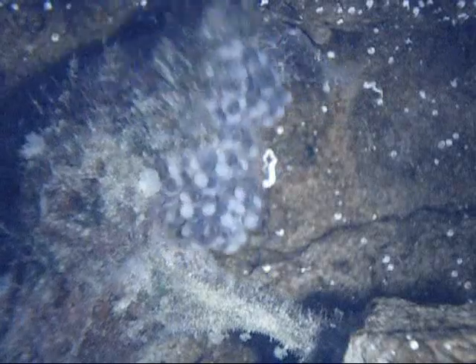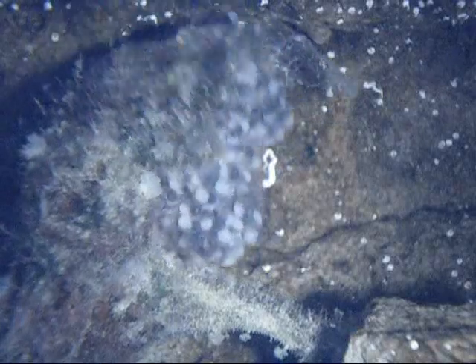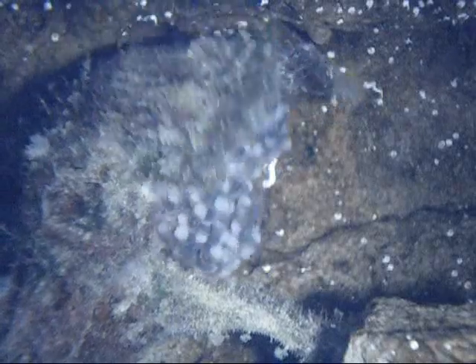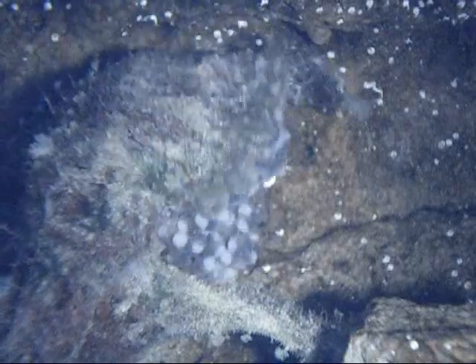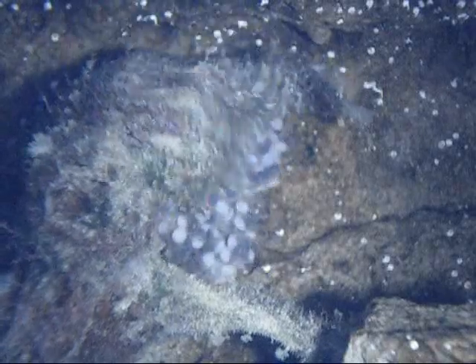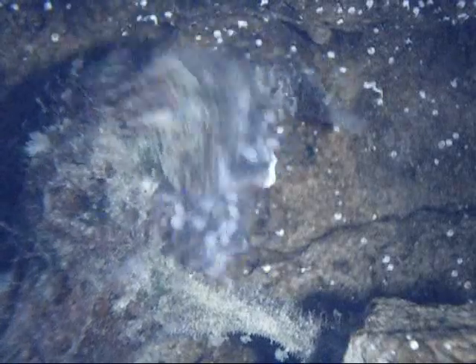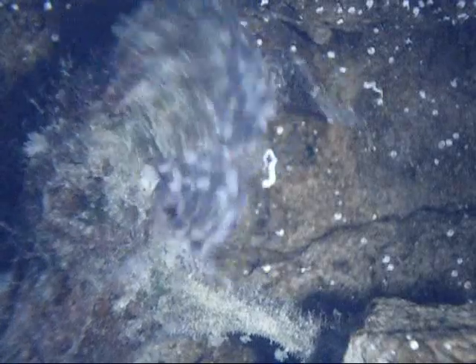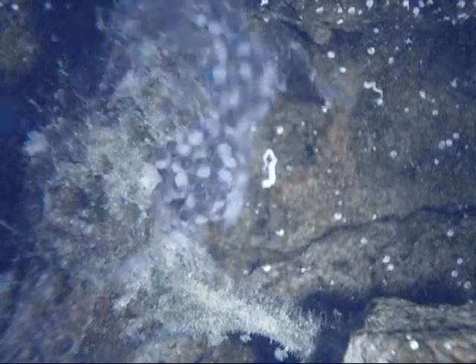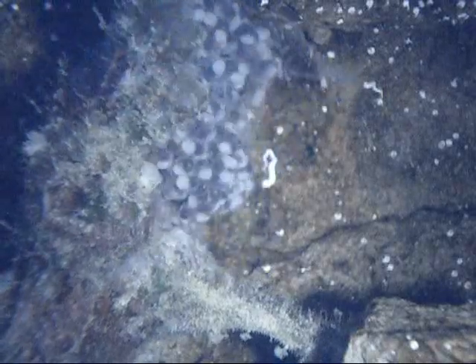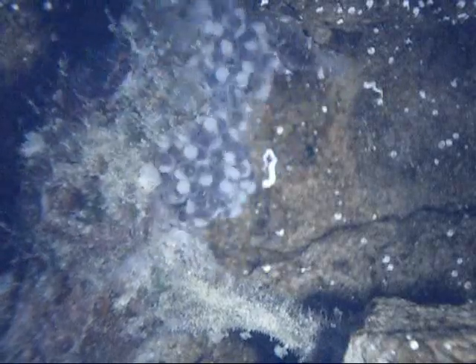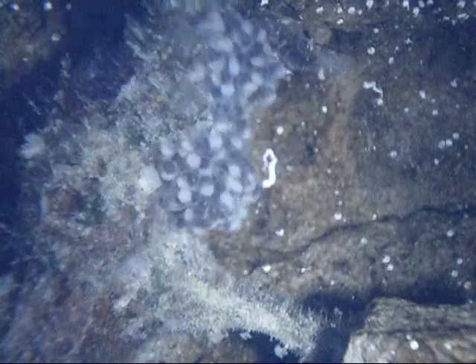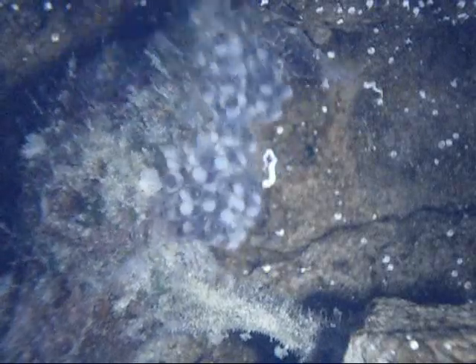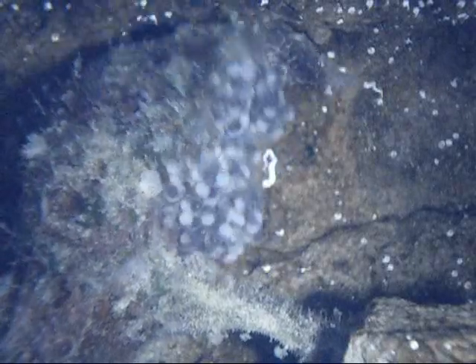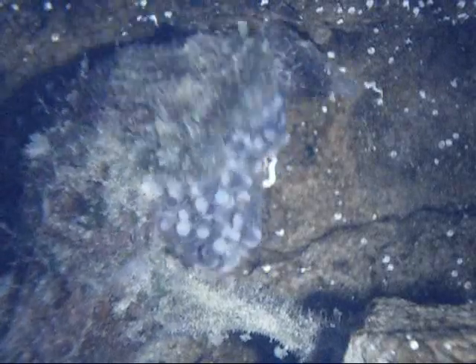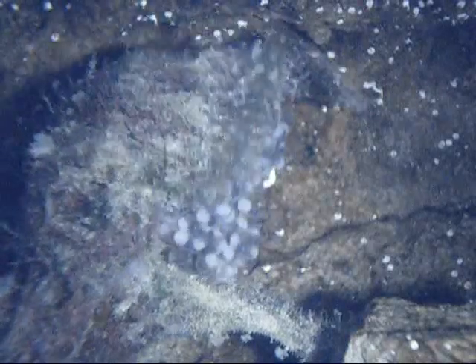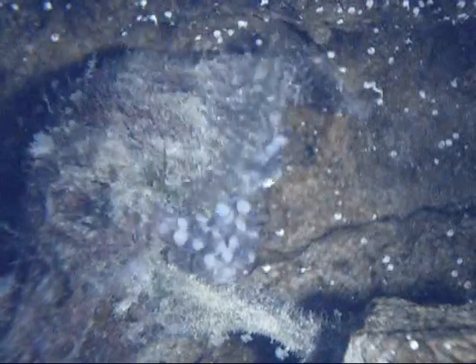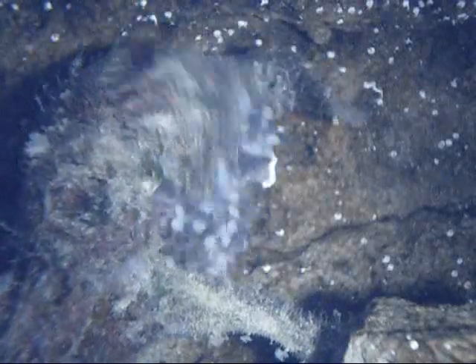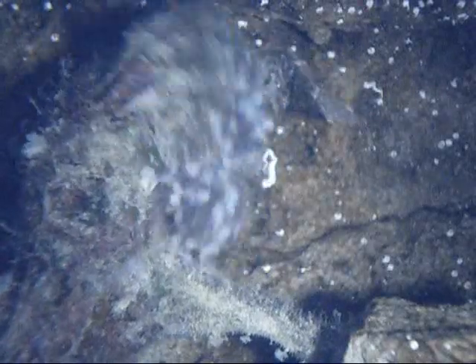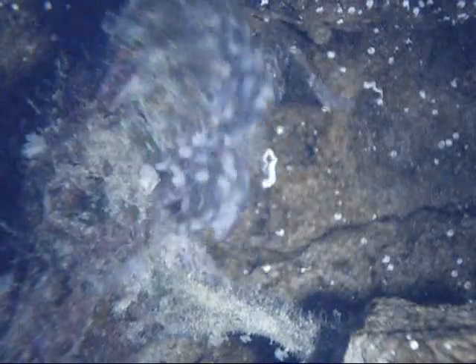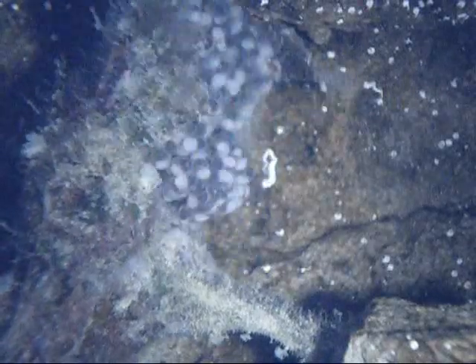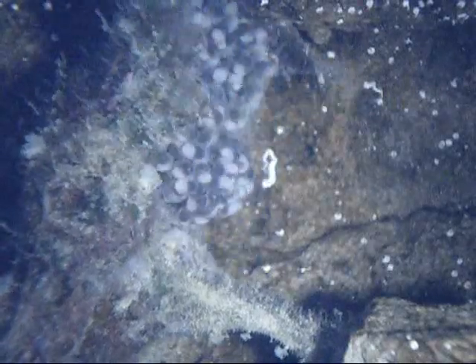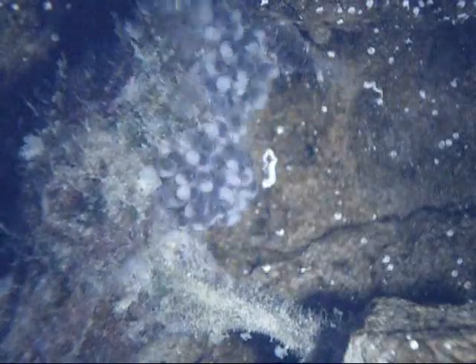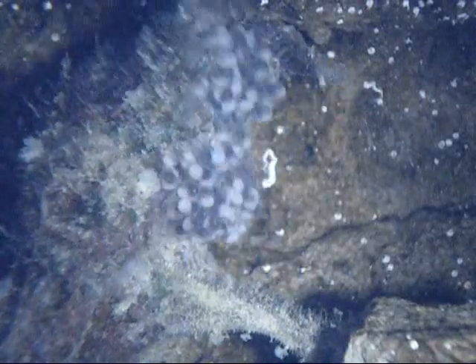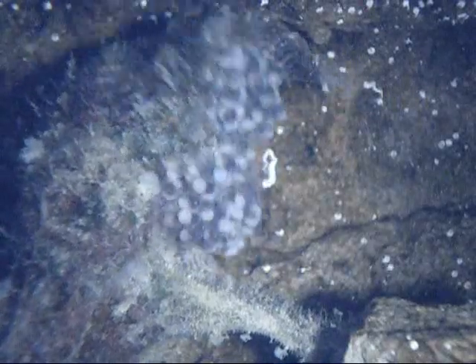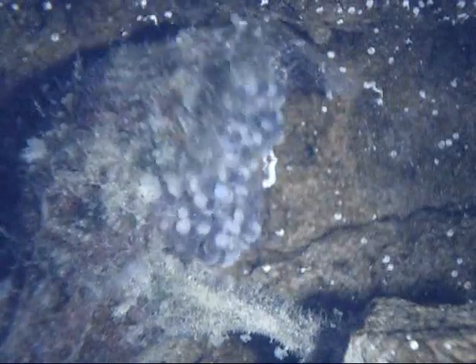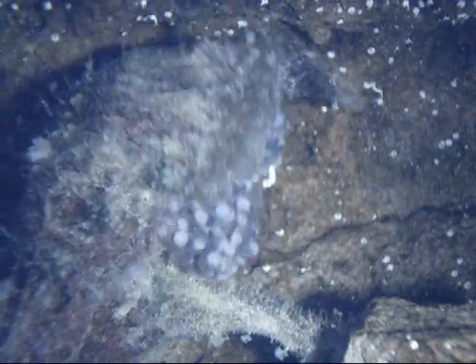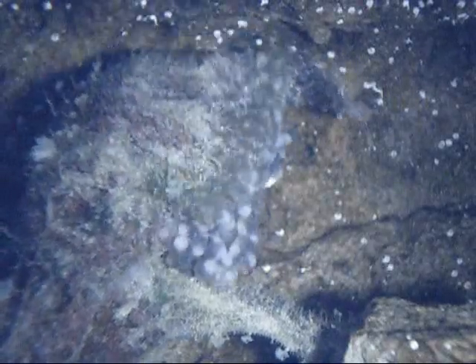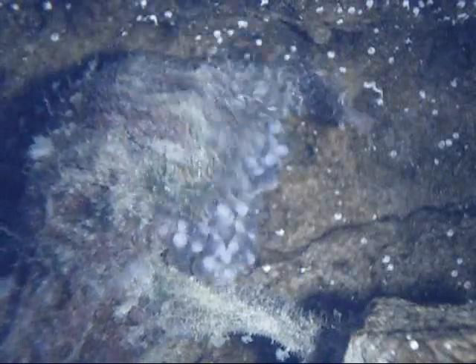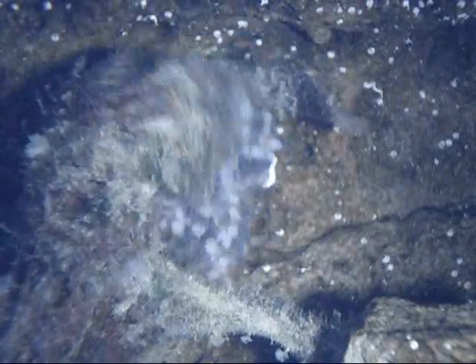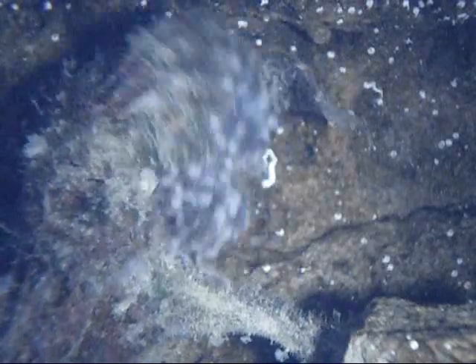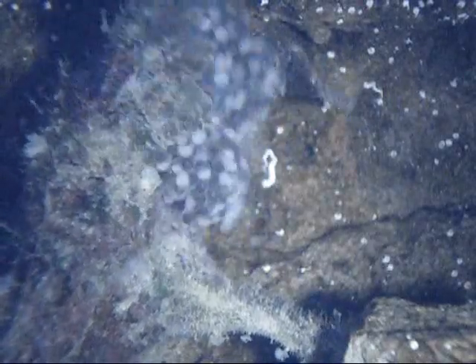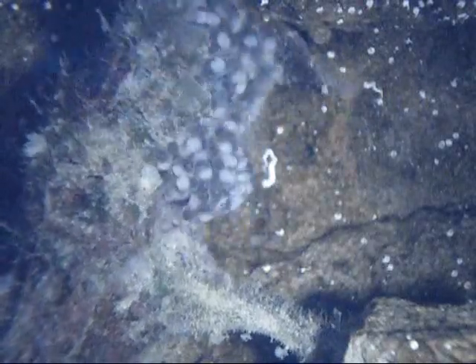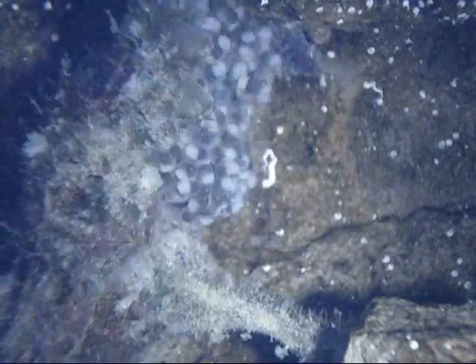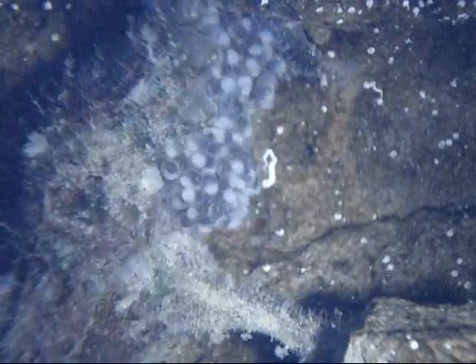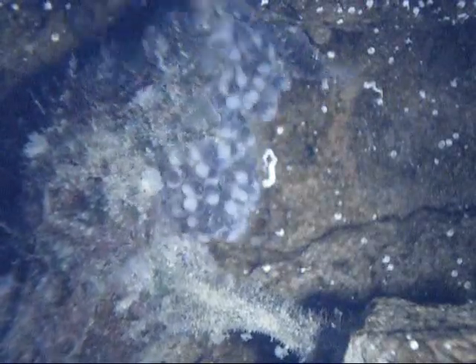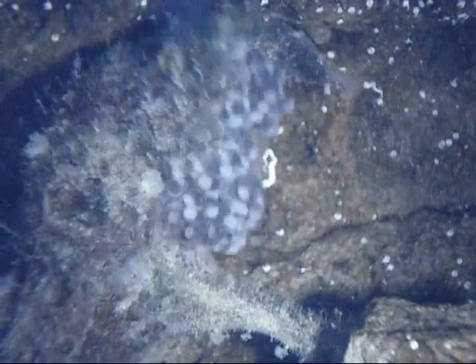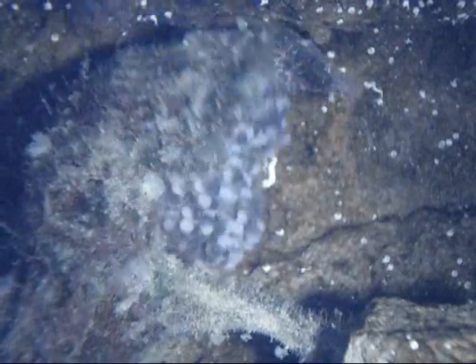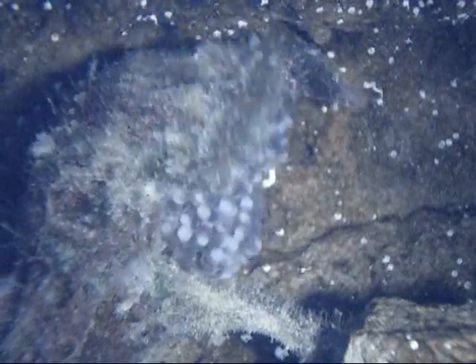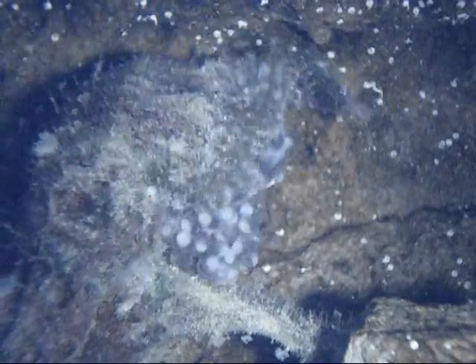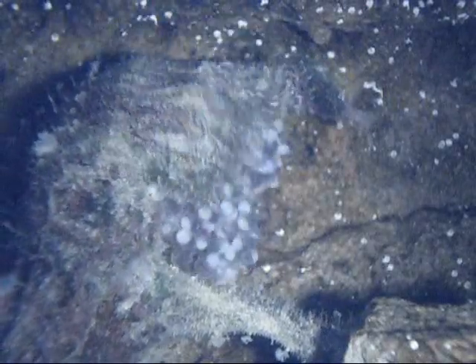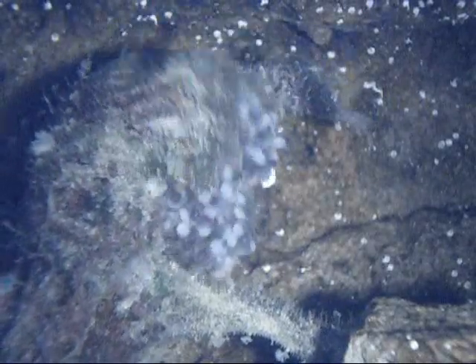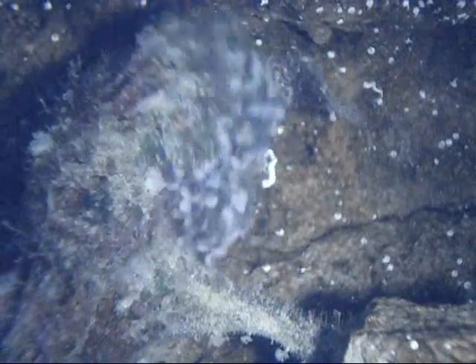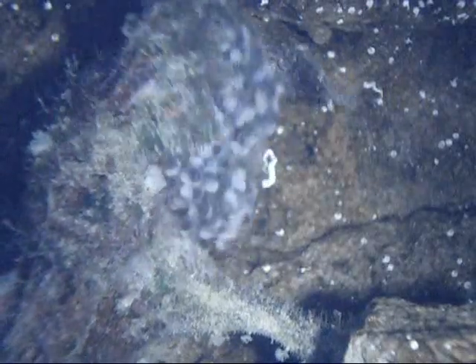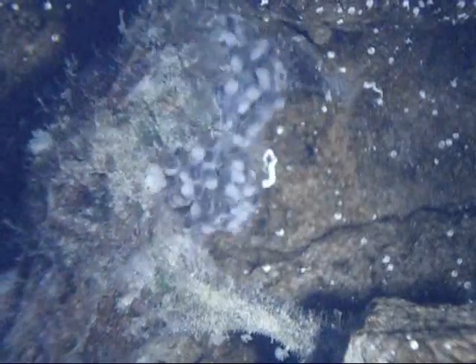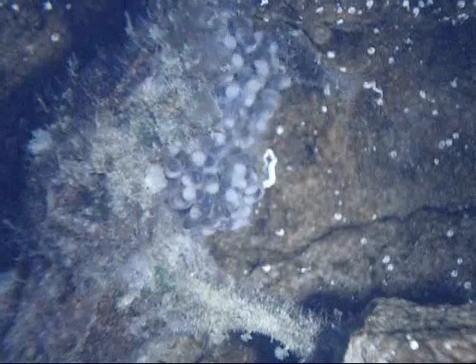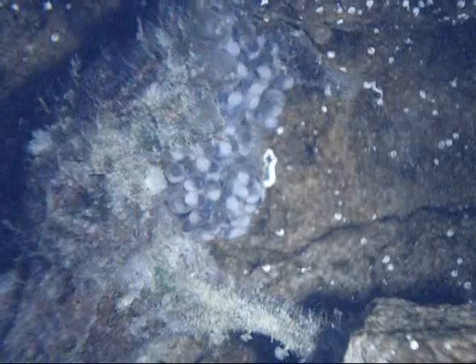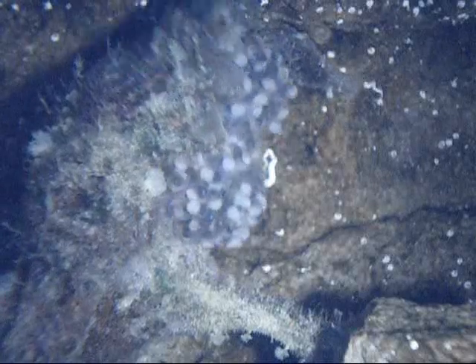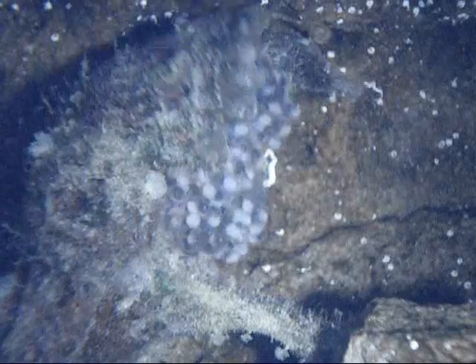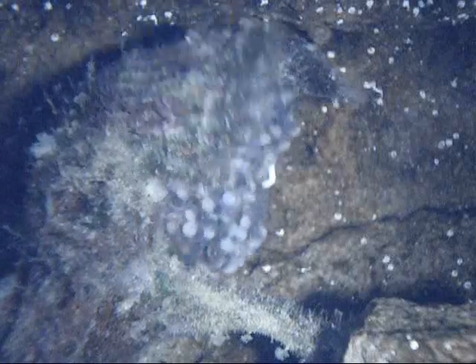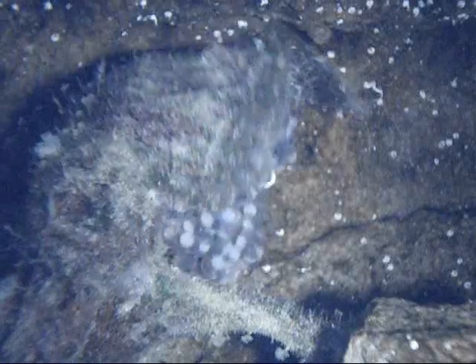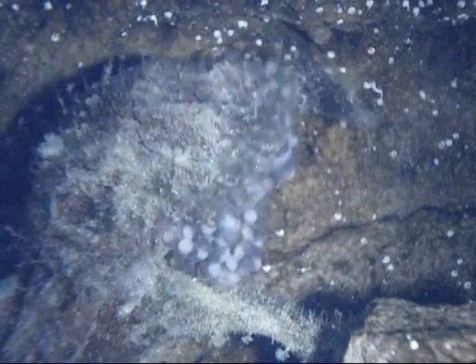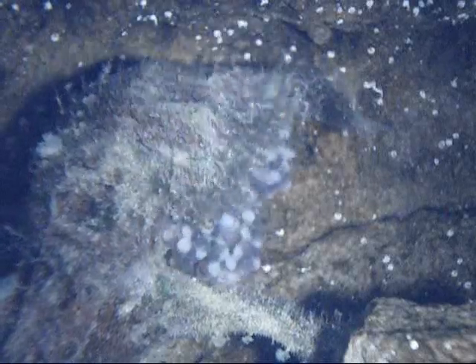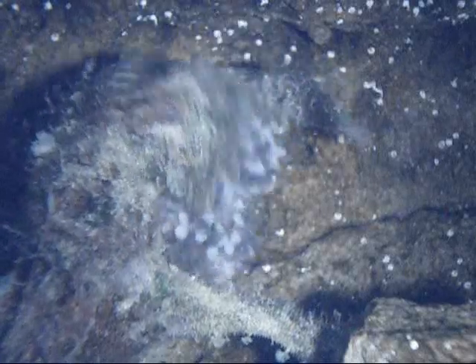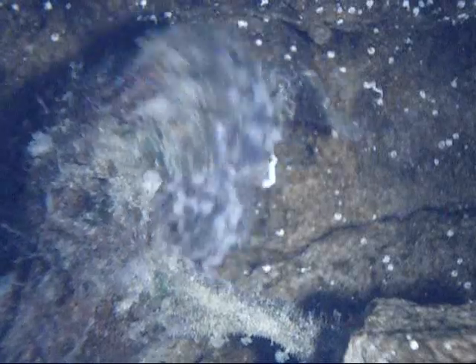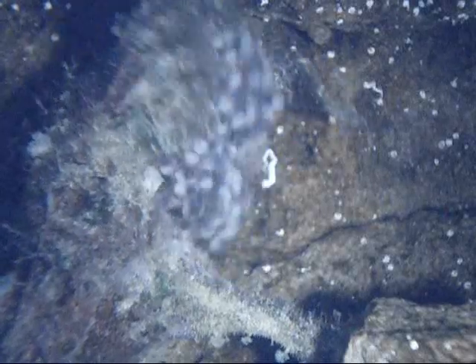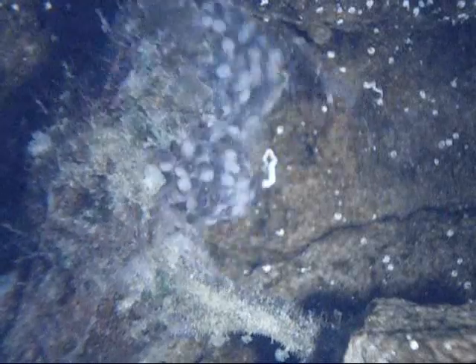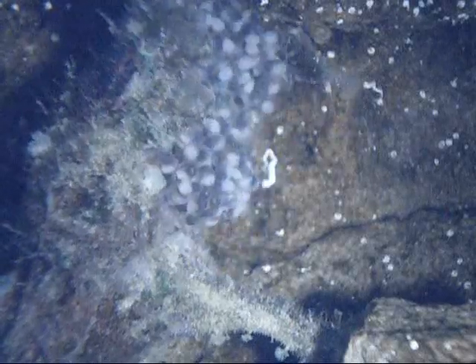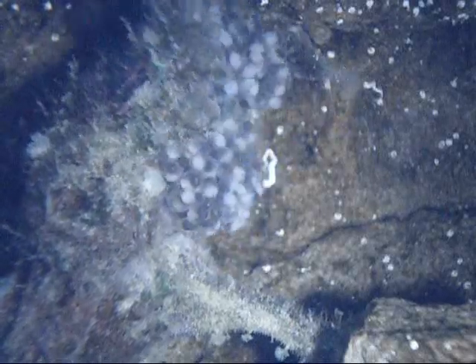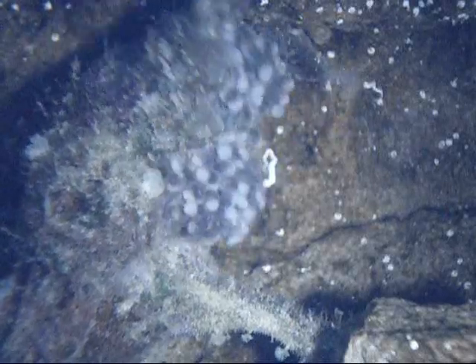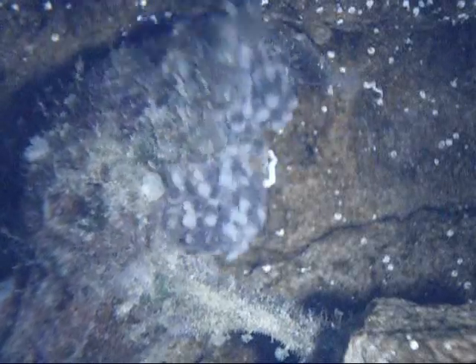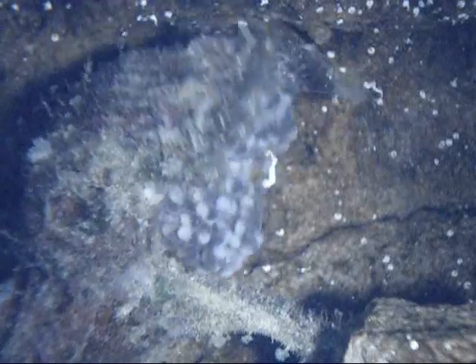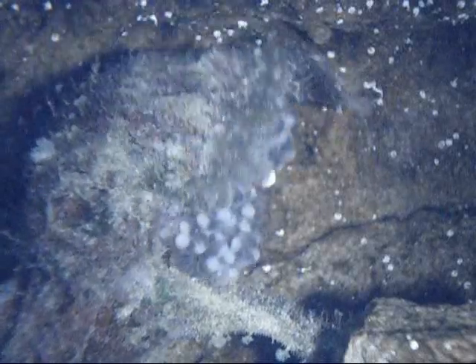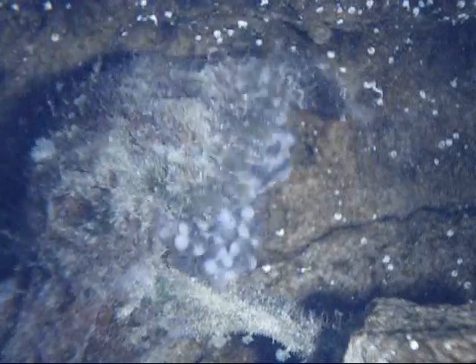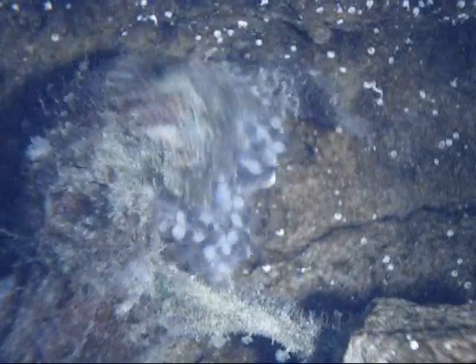Look at that — every single egg is developing.